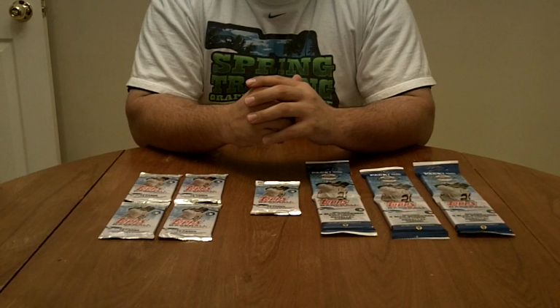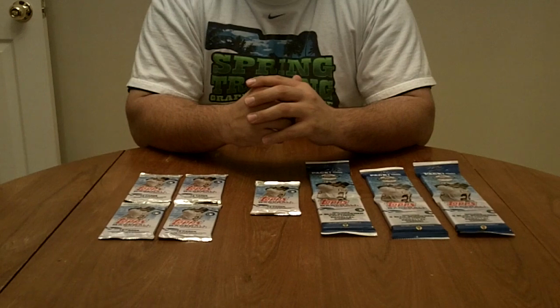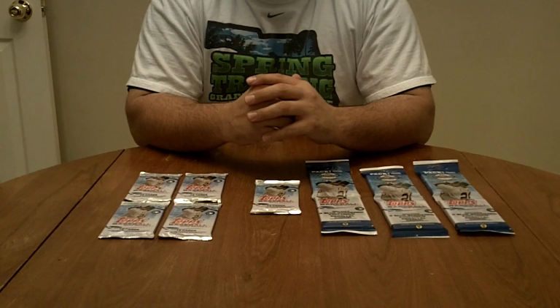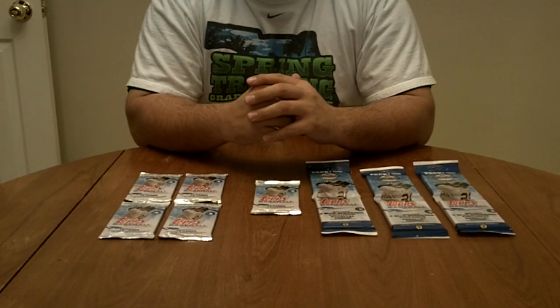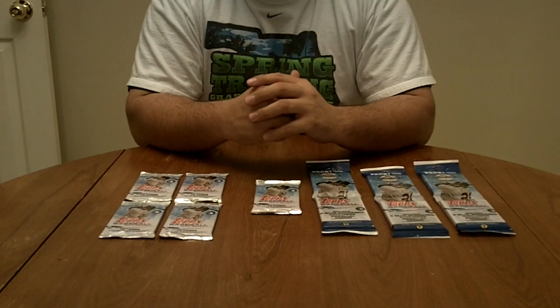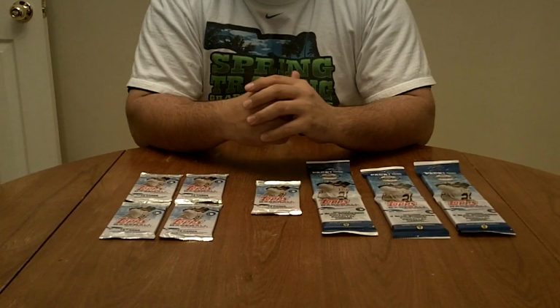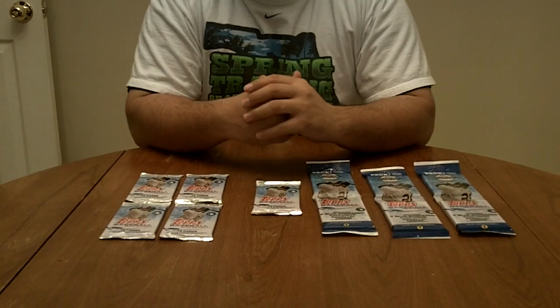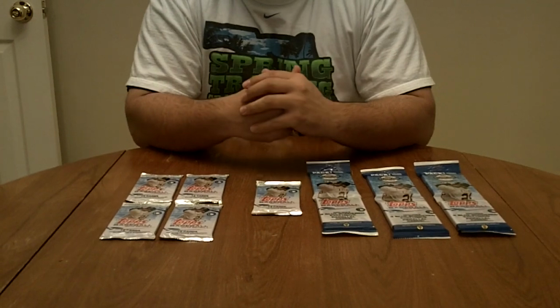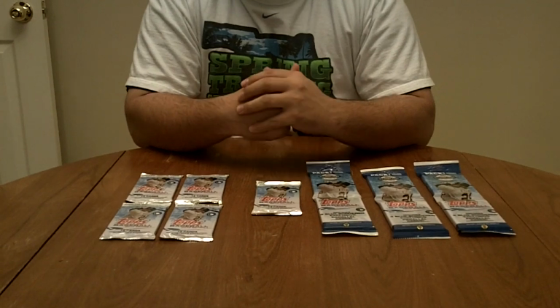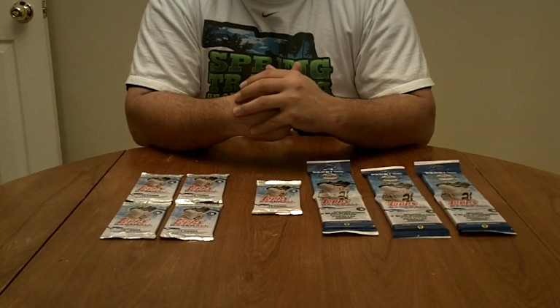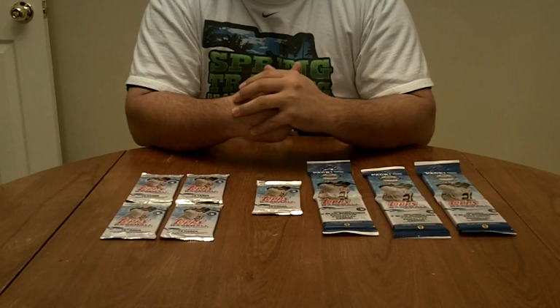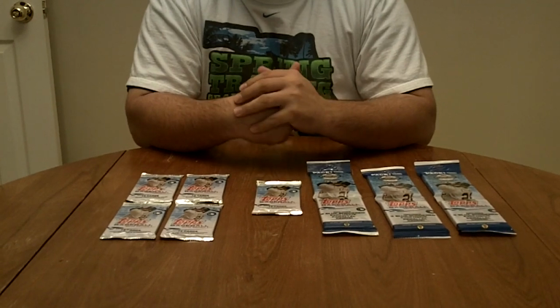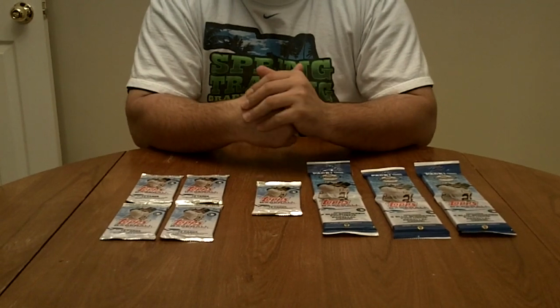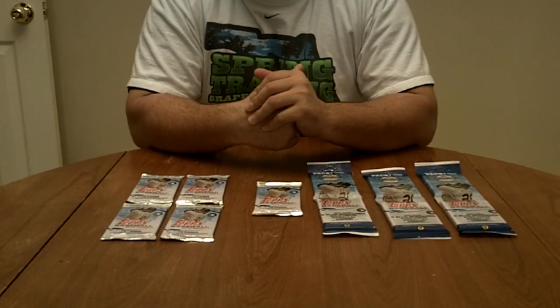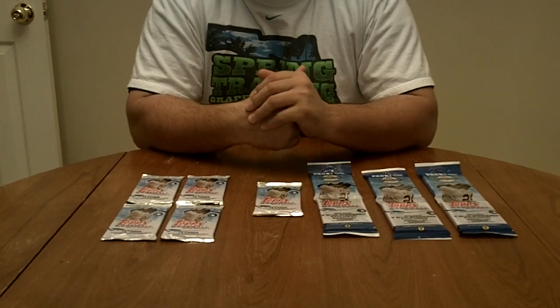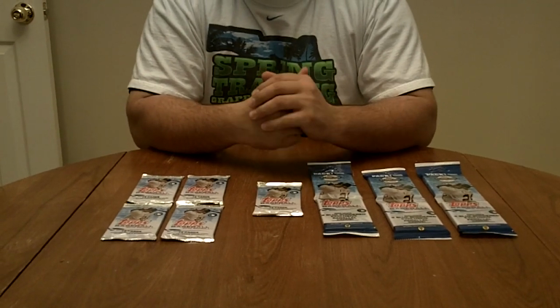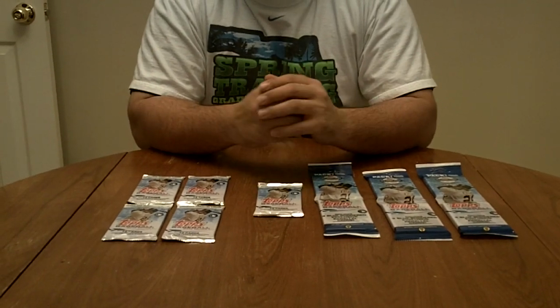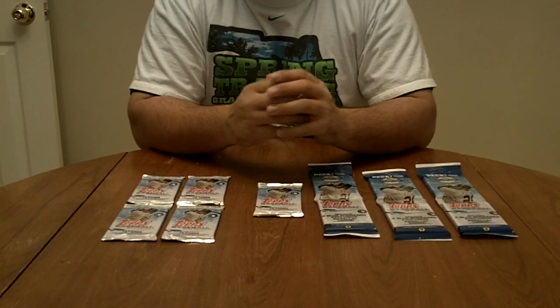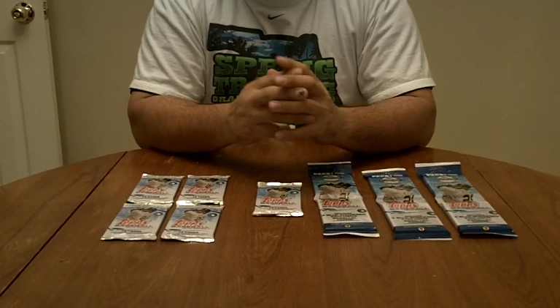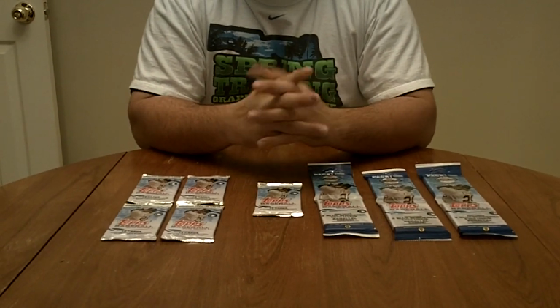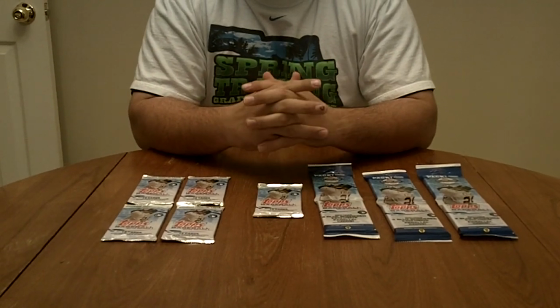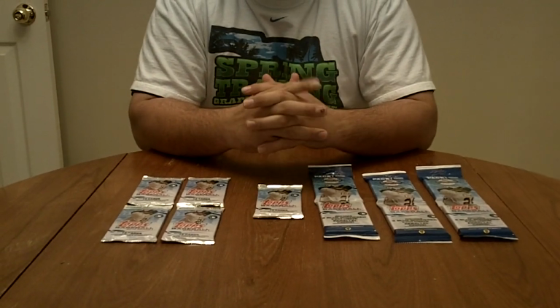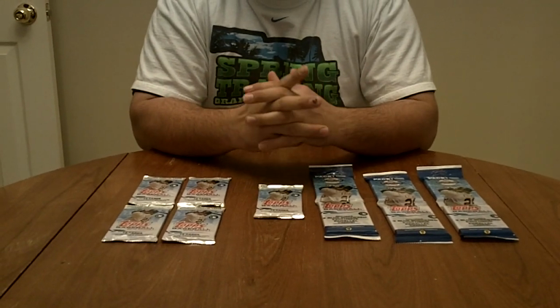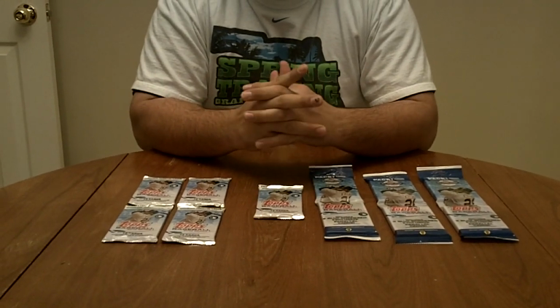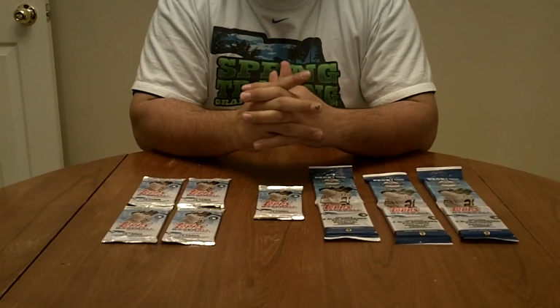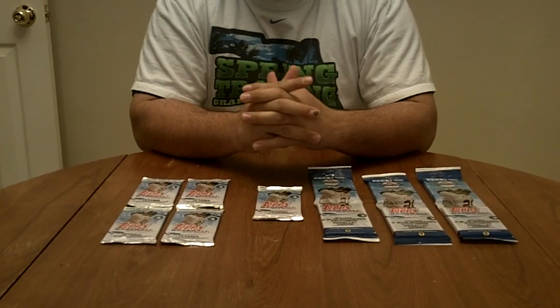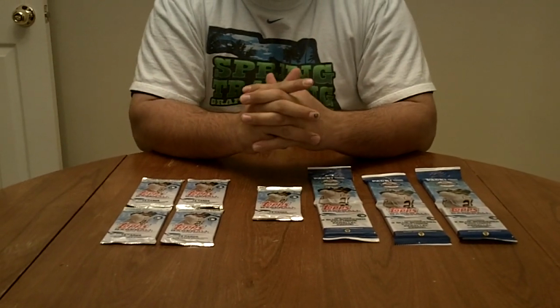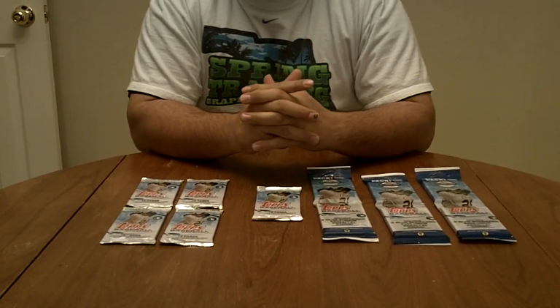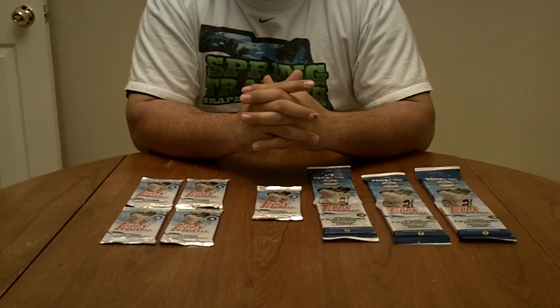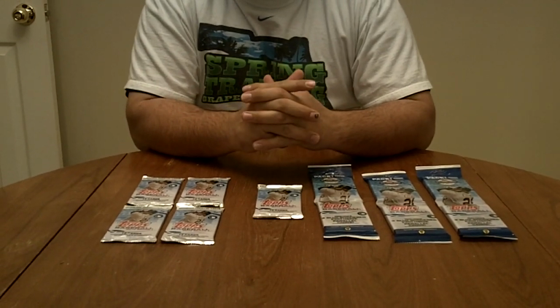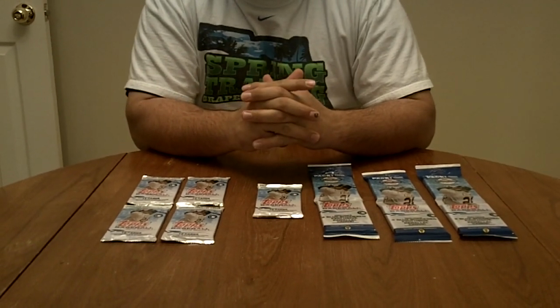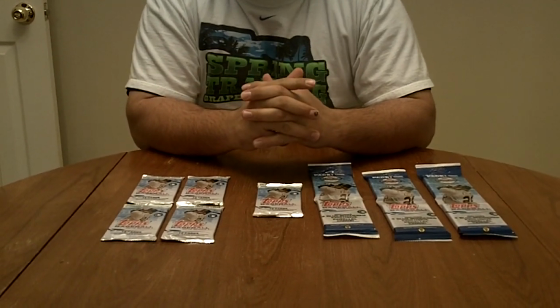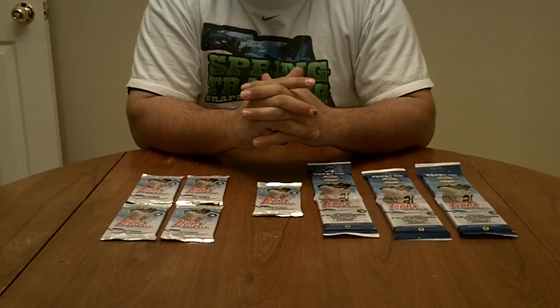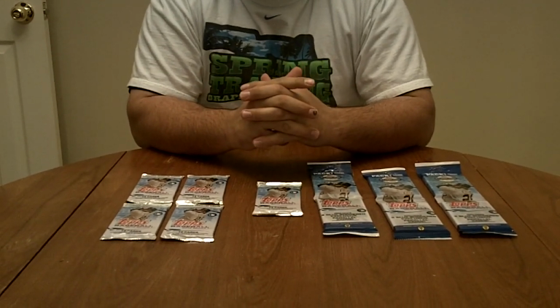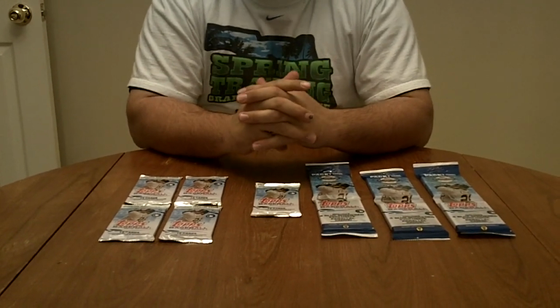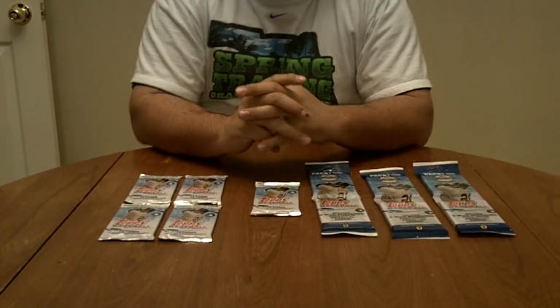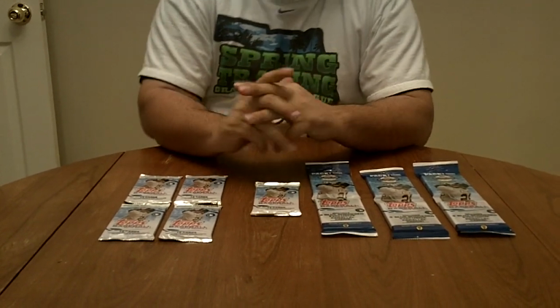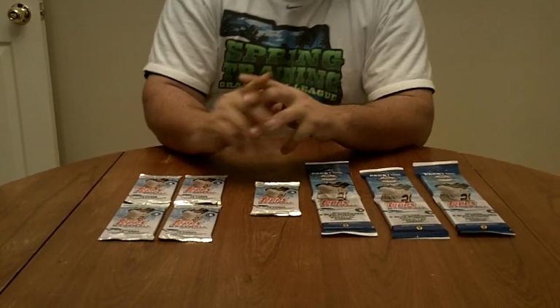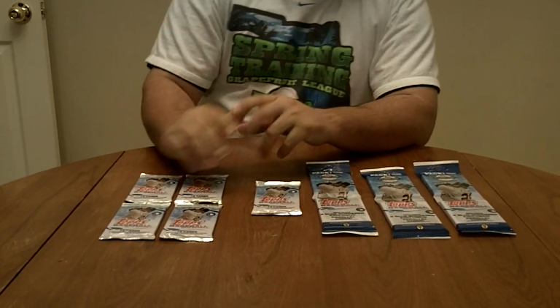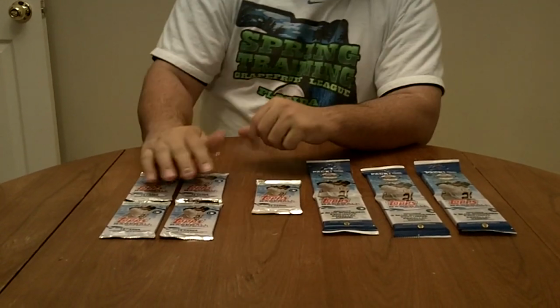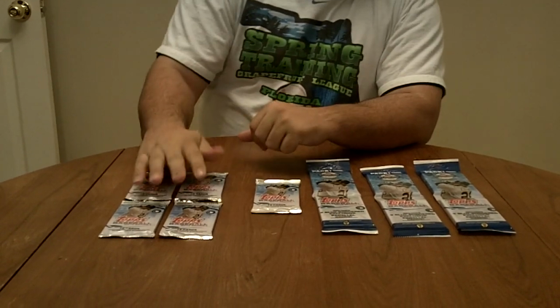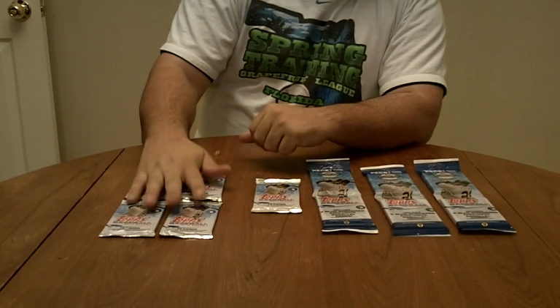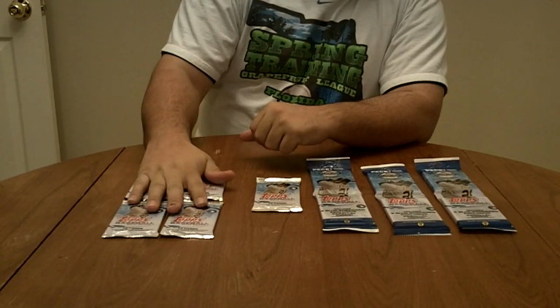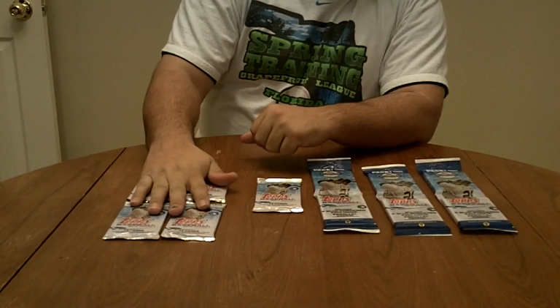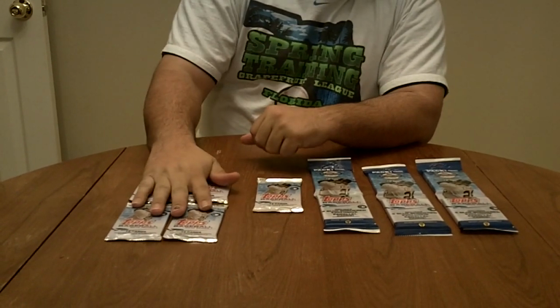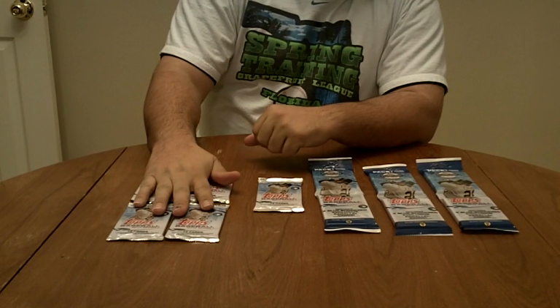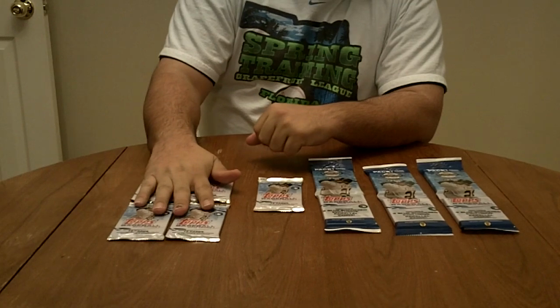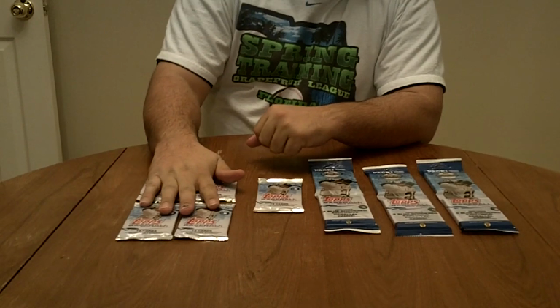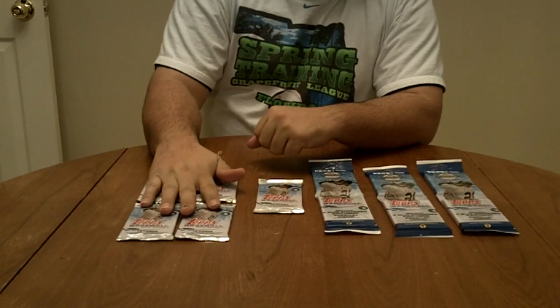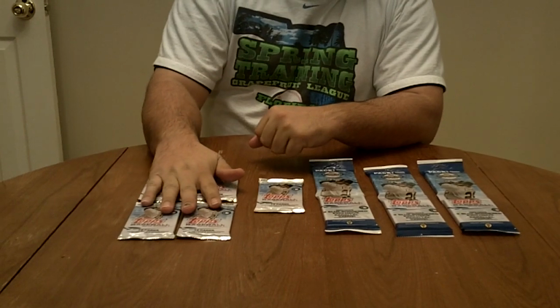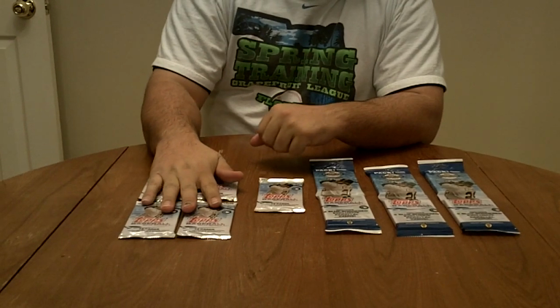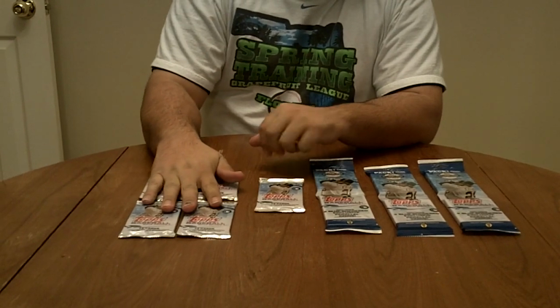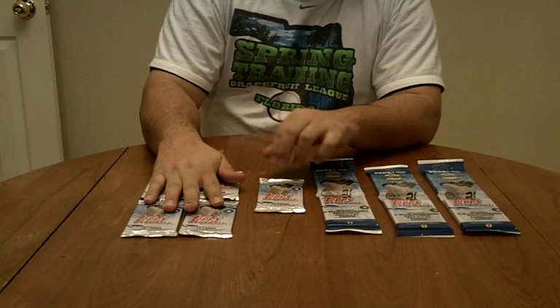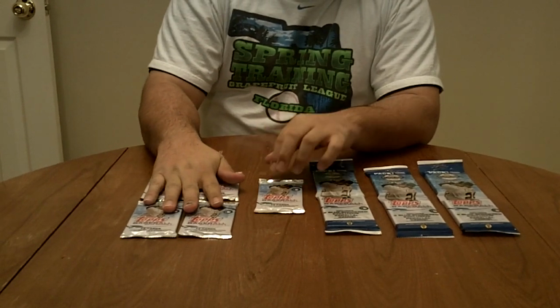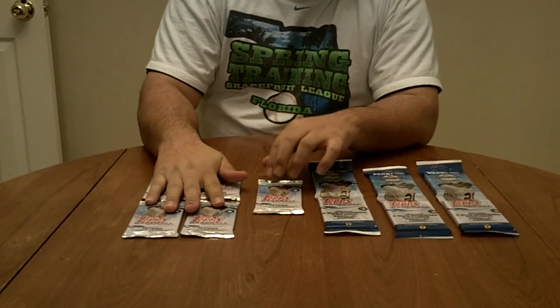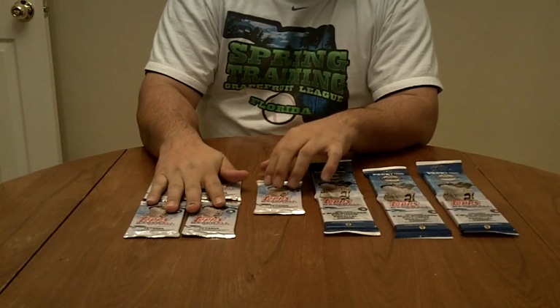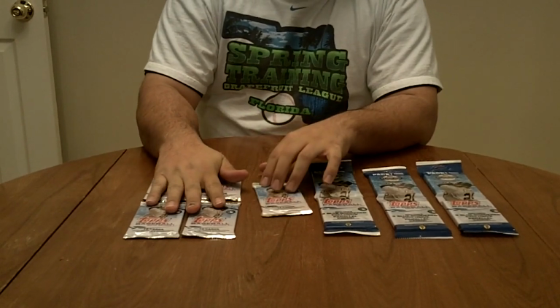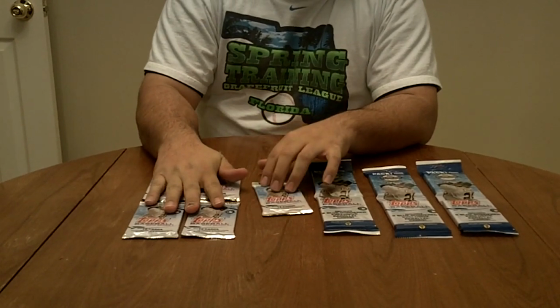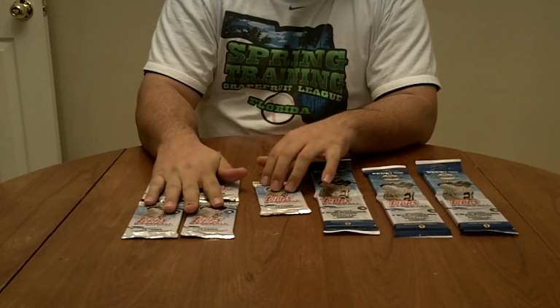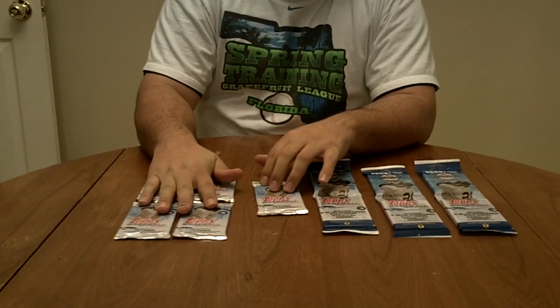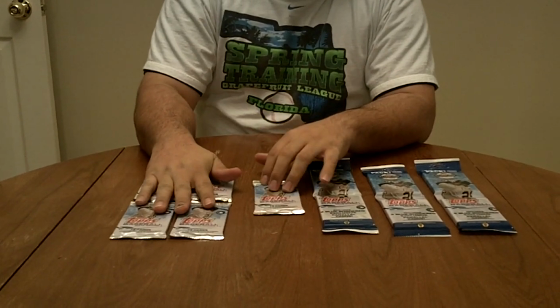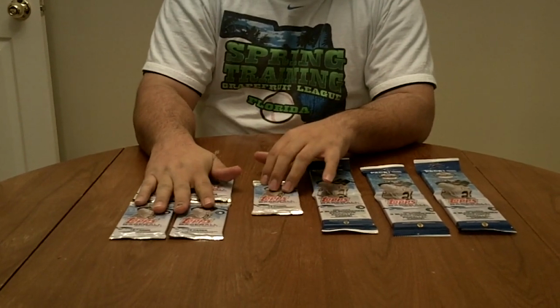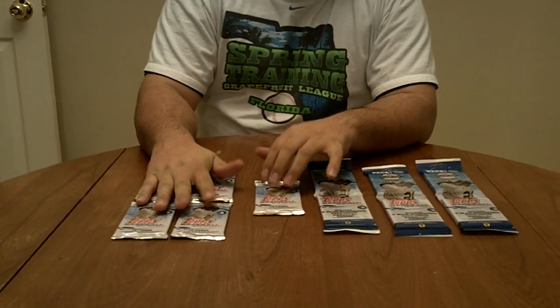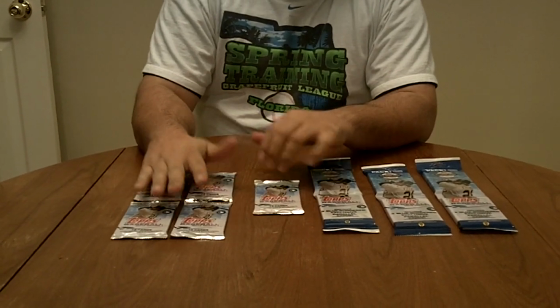Hey guys, it's Tuck from www.packsearchers.com with a hot pack break video for you. We have the brand new 2013 Topps that just came out today.